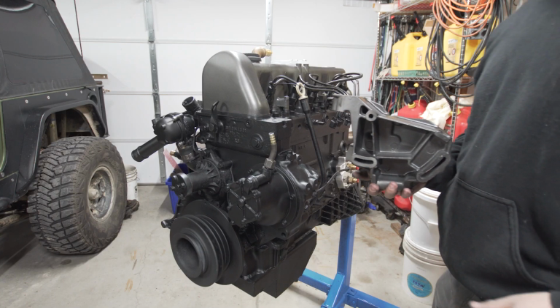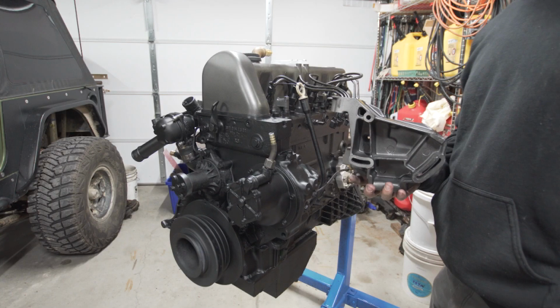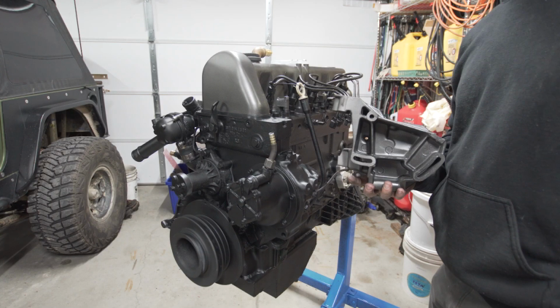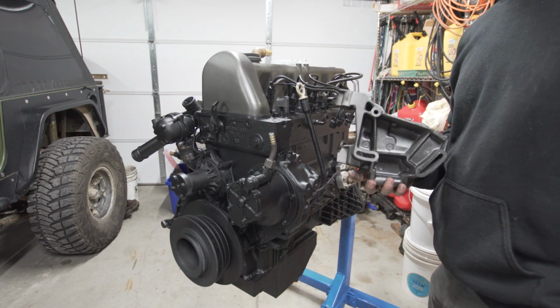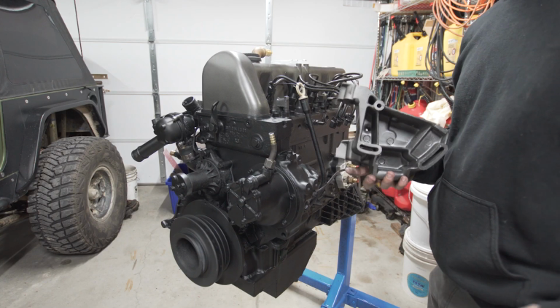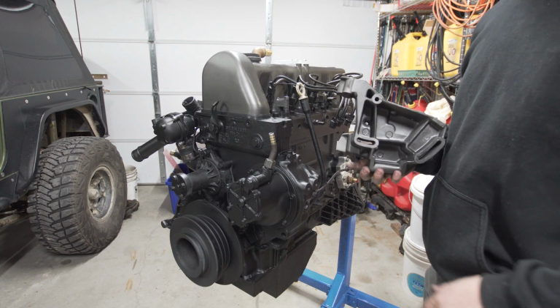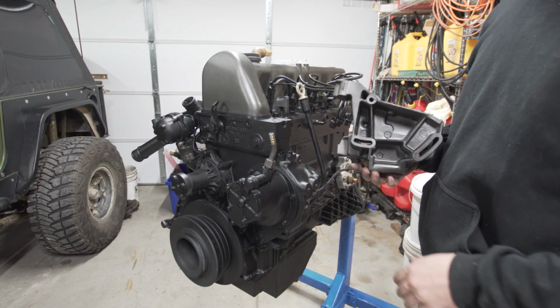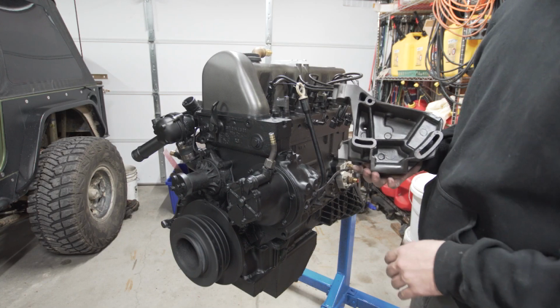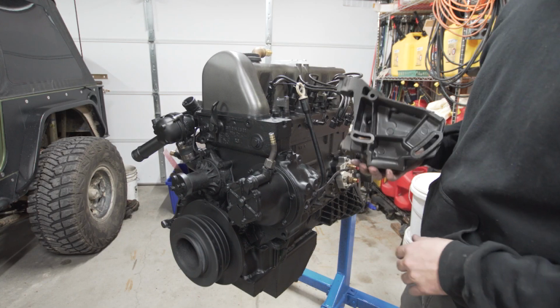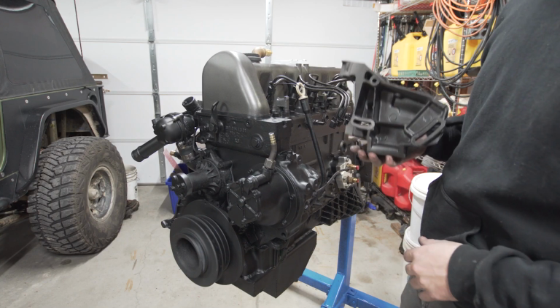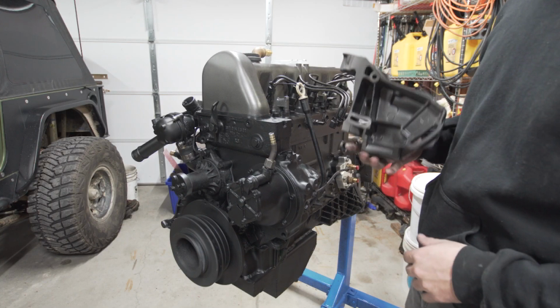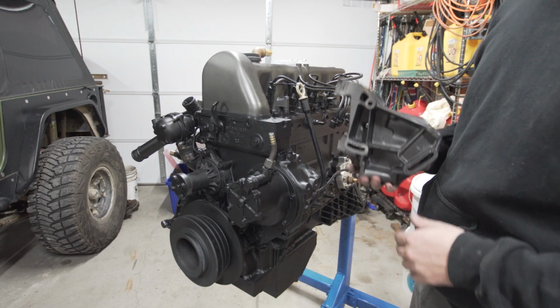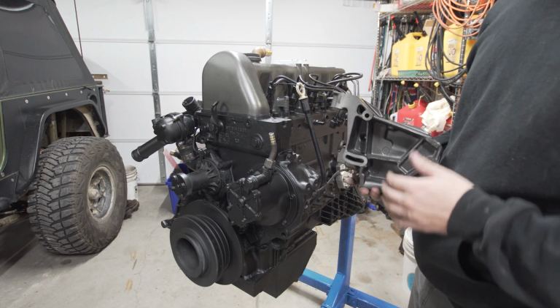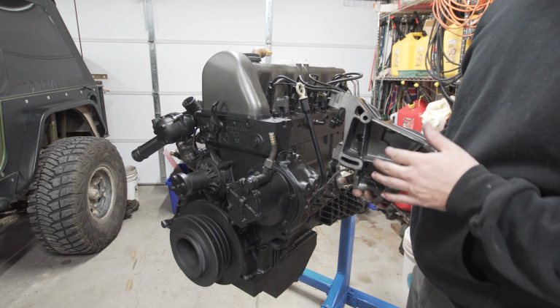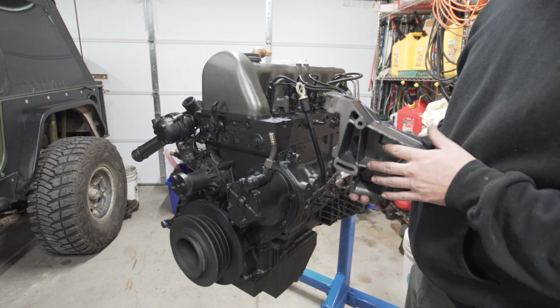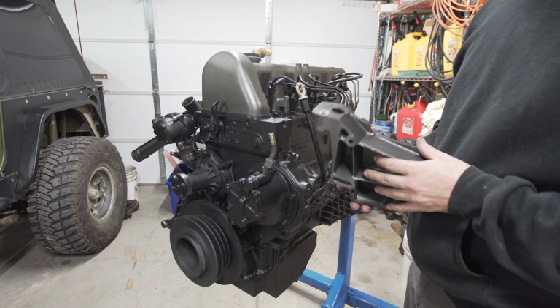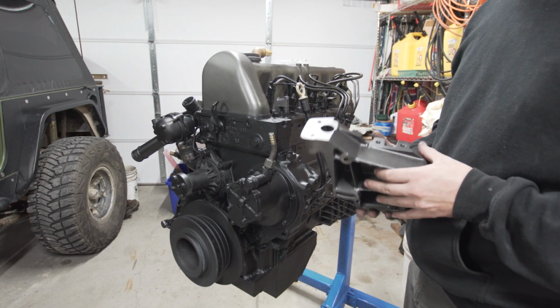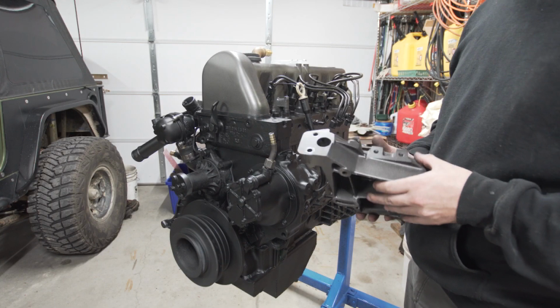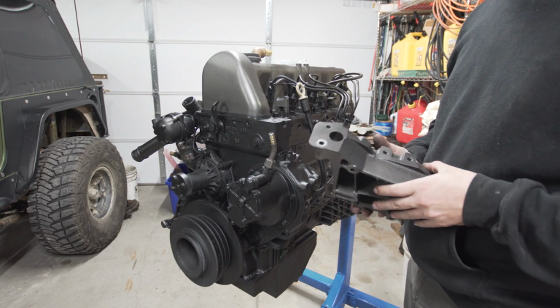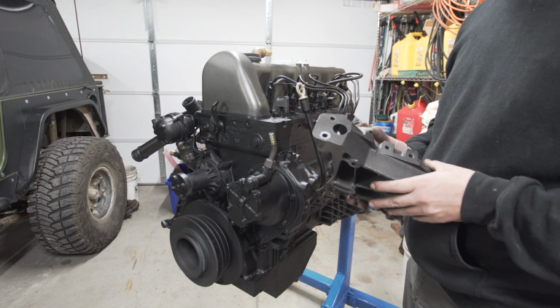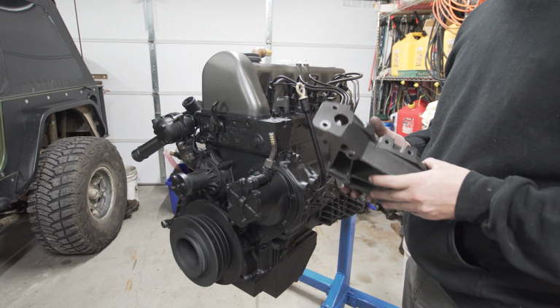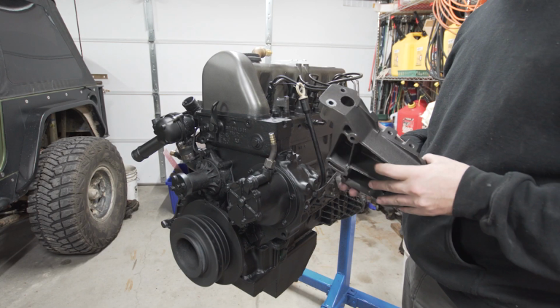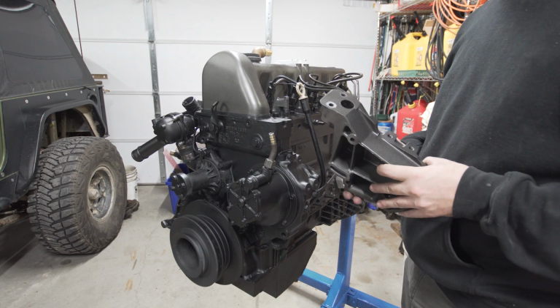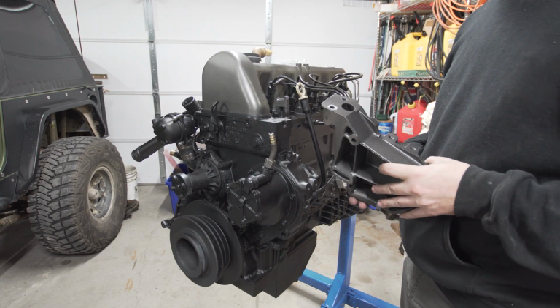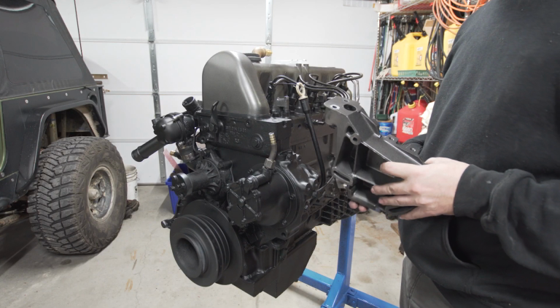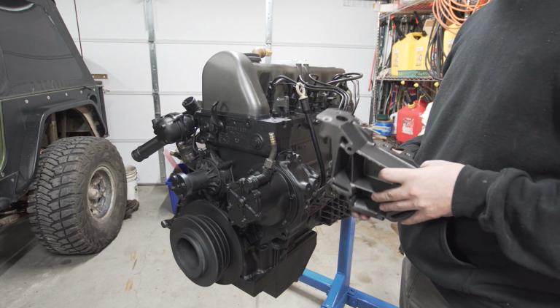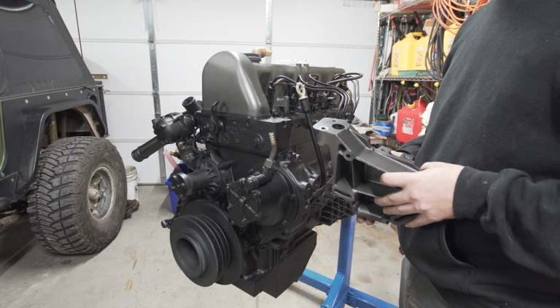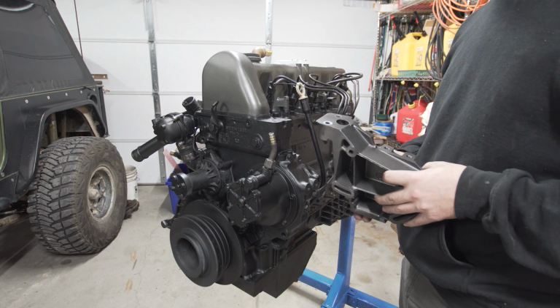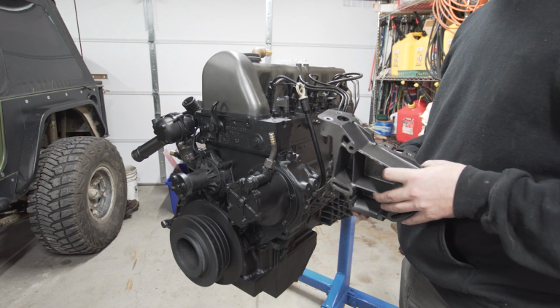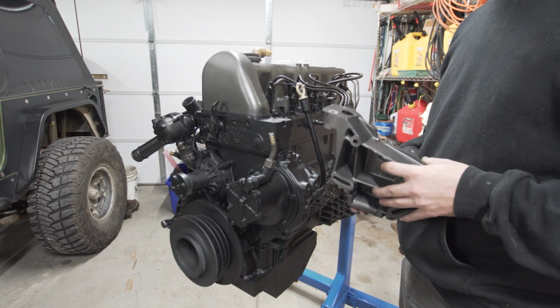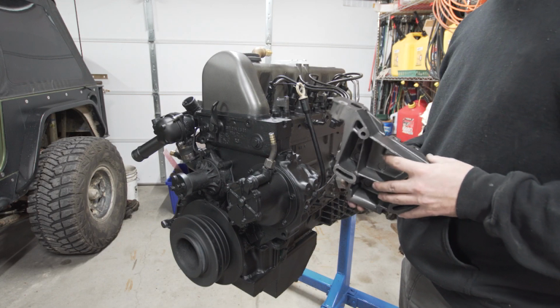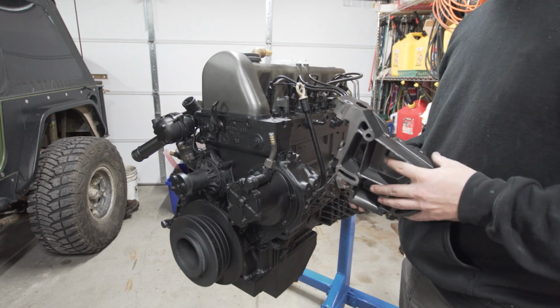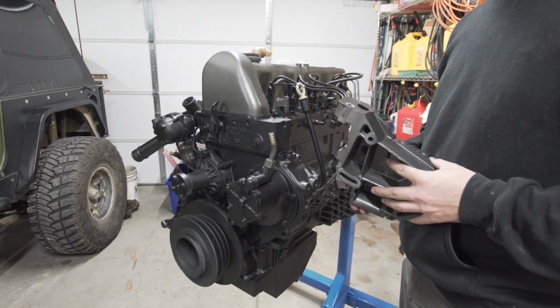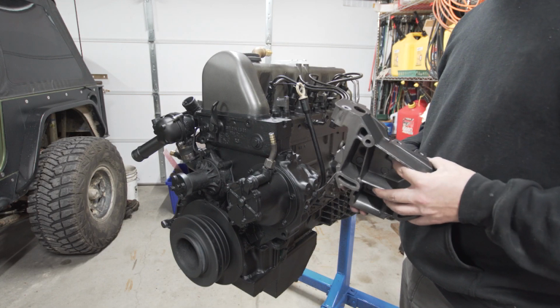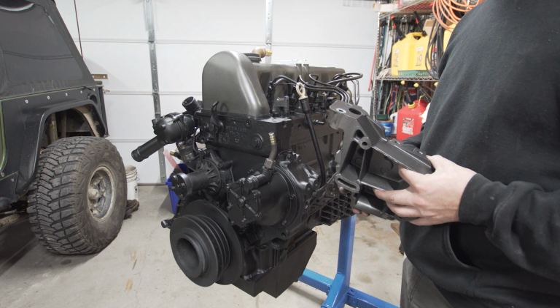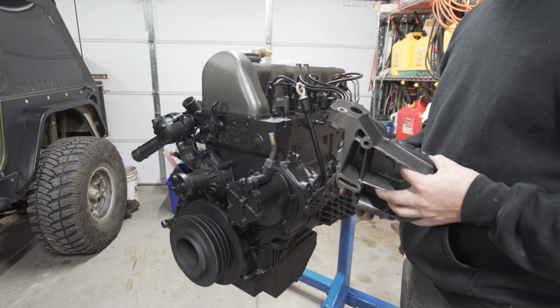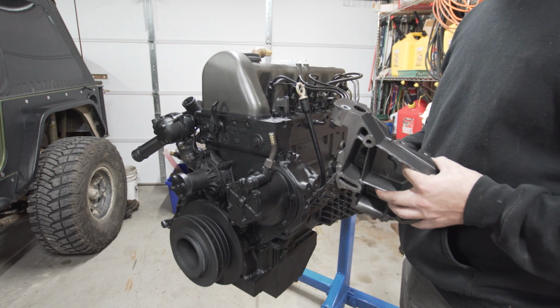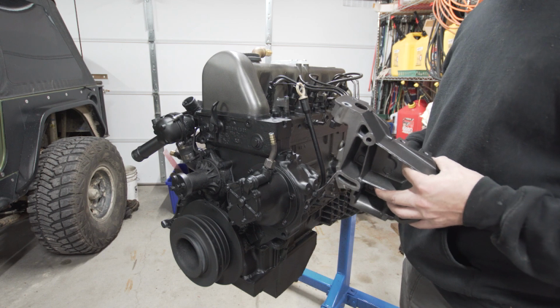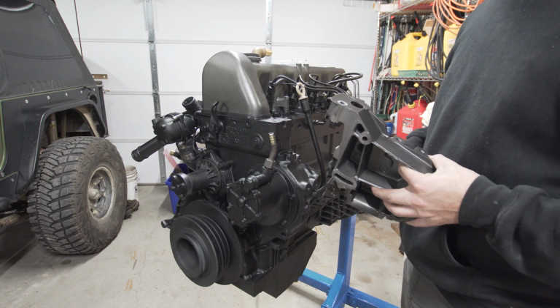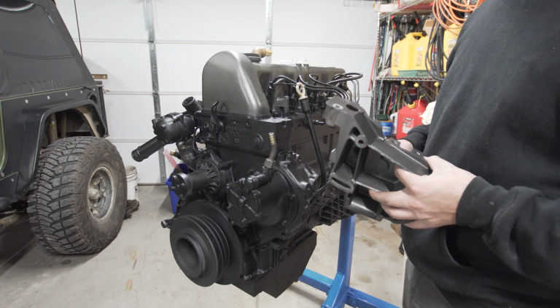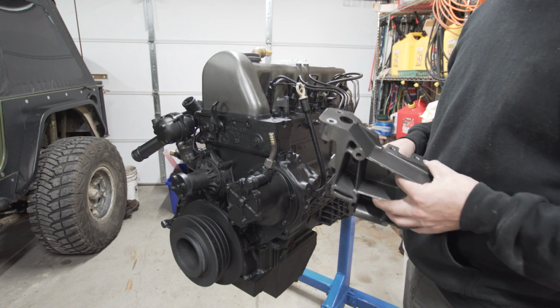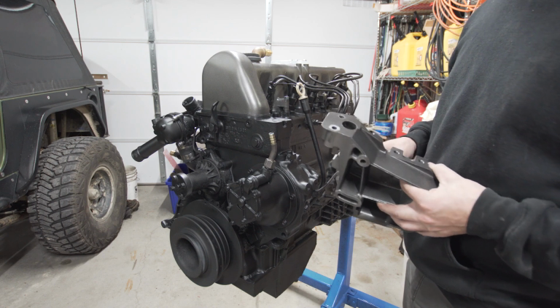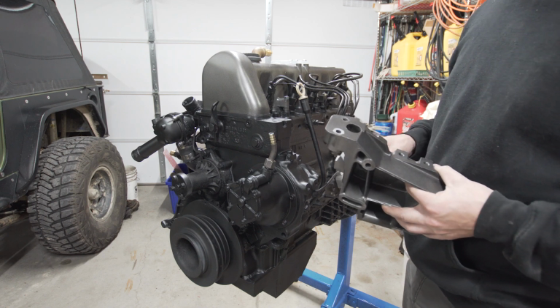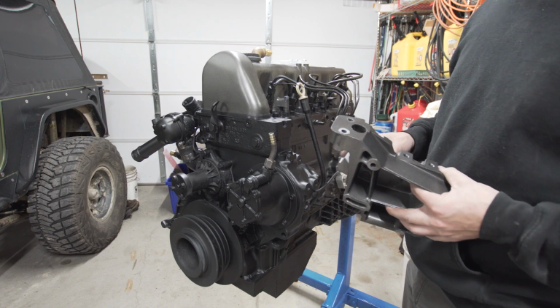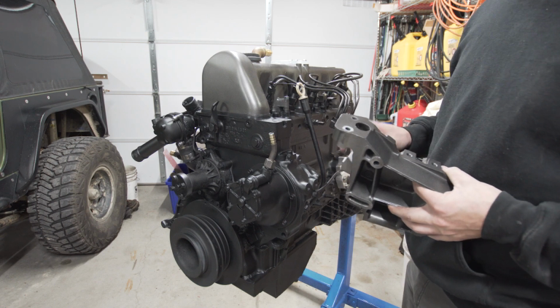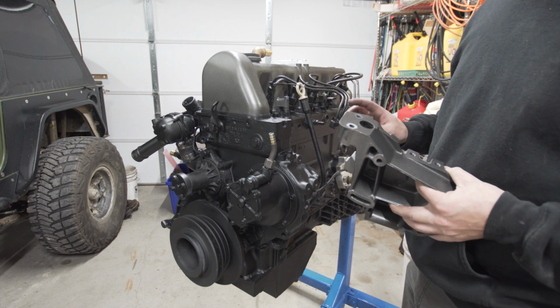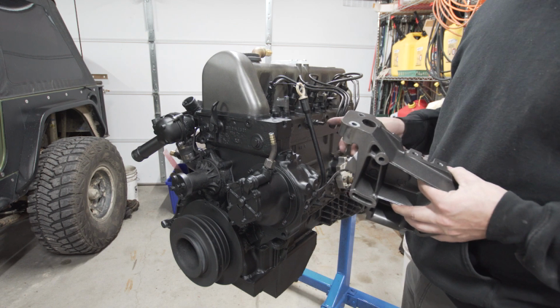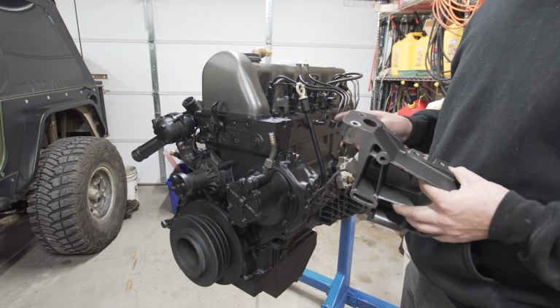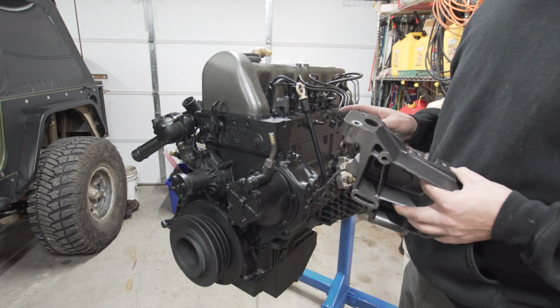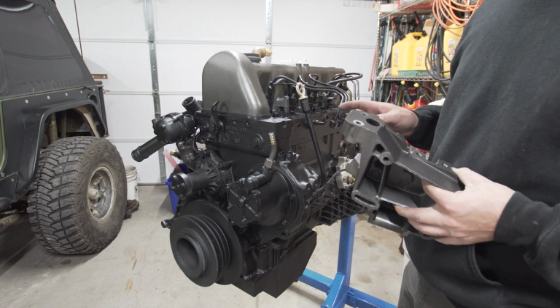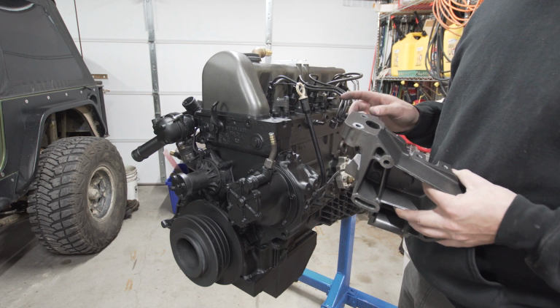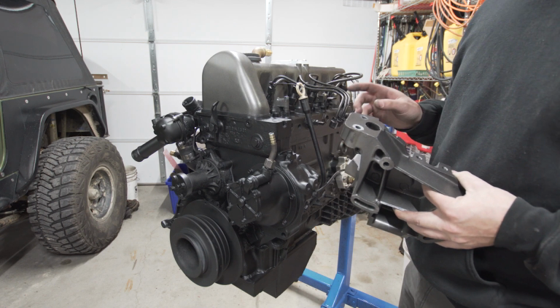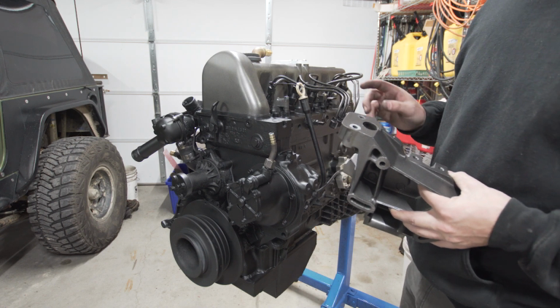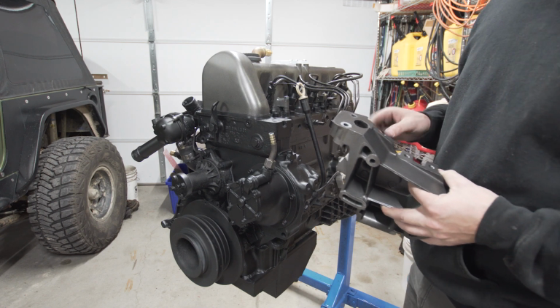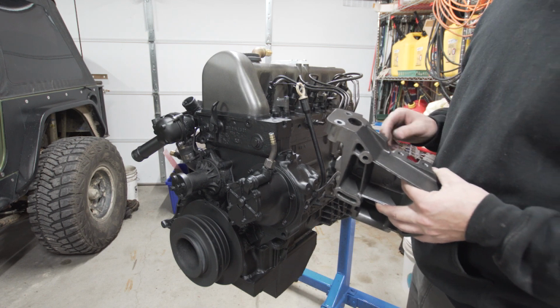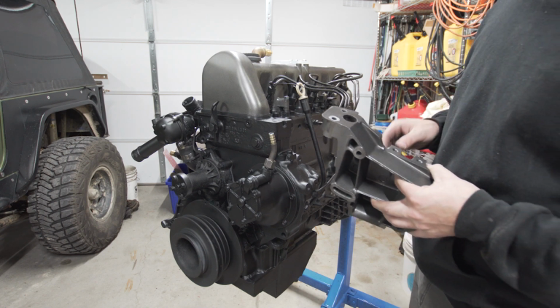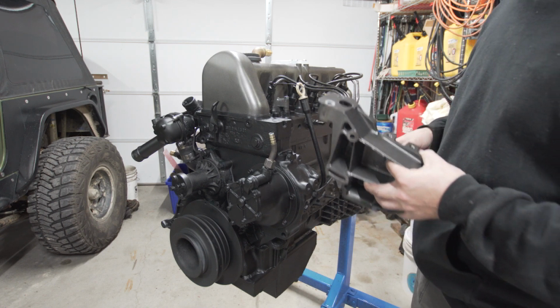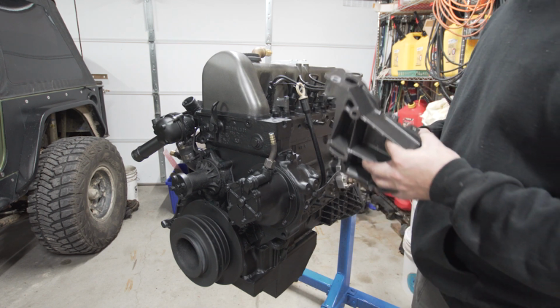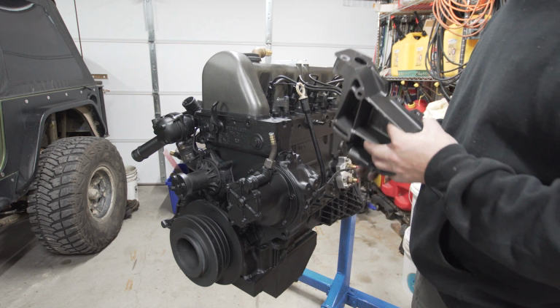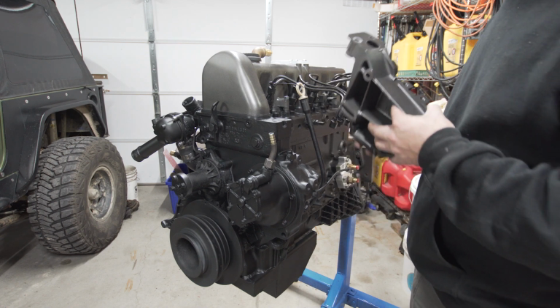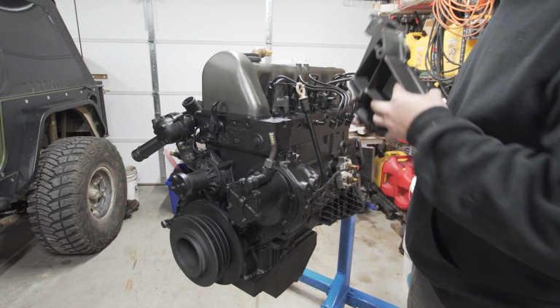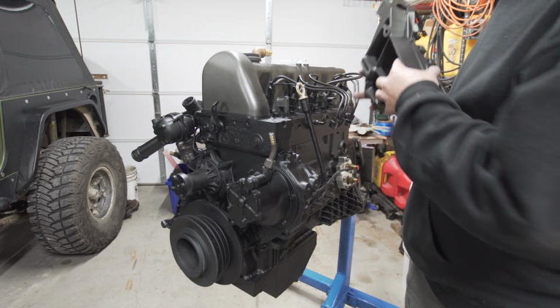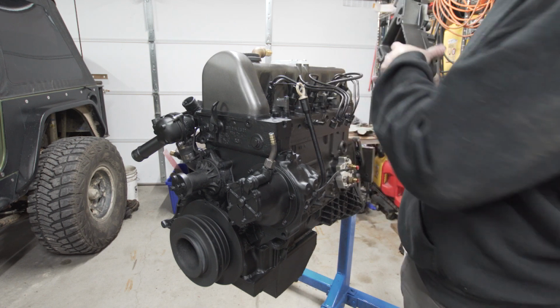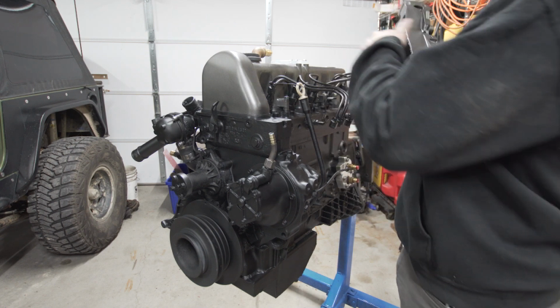Next up is the power steering bracket — we're going to throw that on, and then get ready to do glow plugs and the fuel filter.